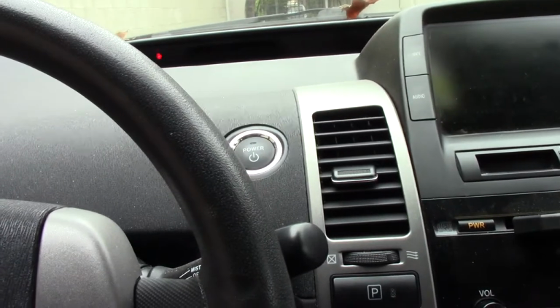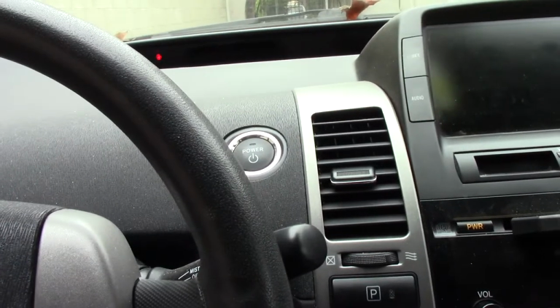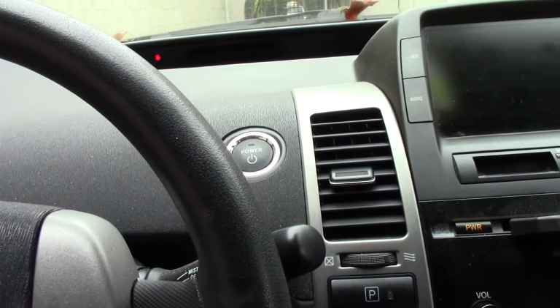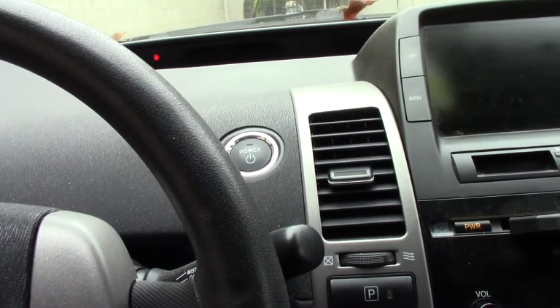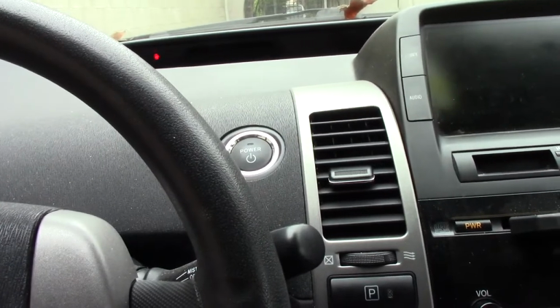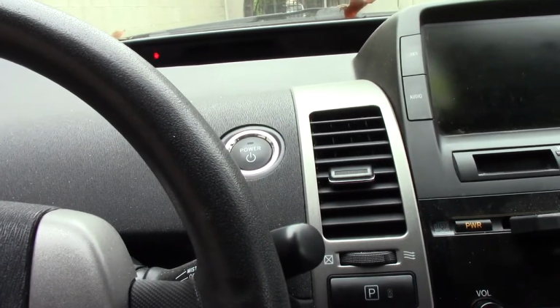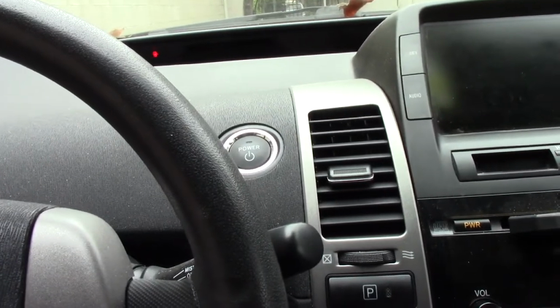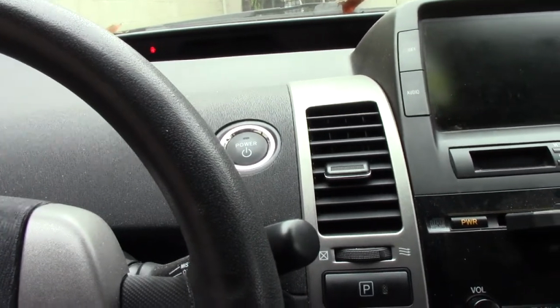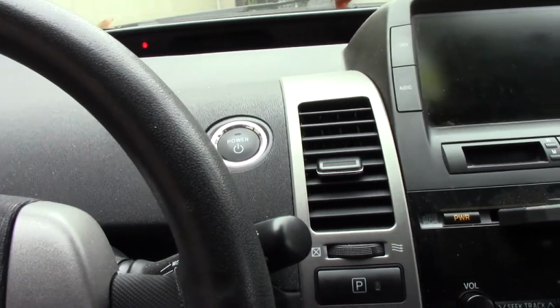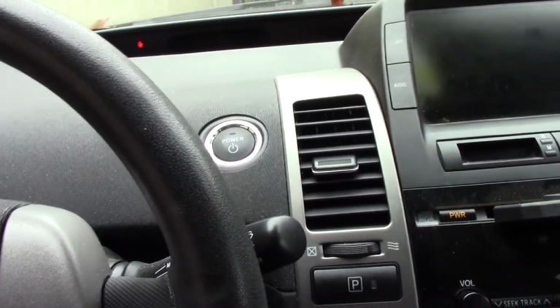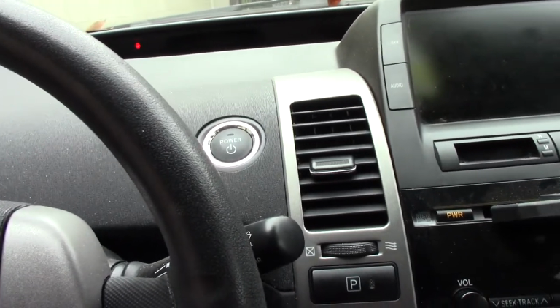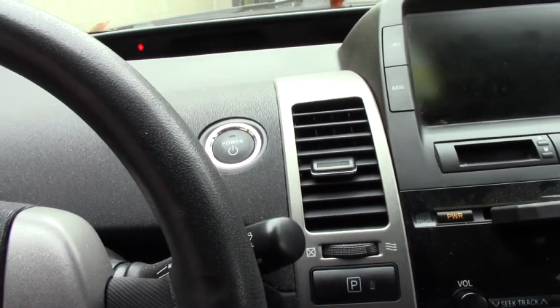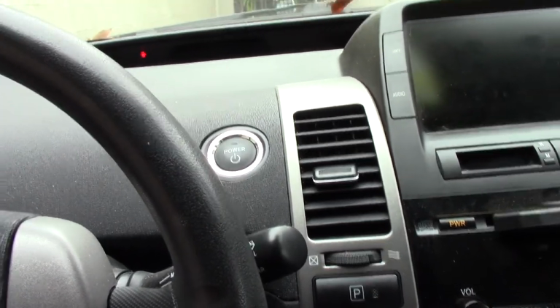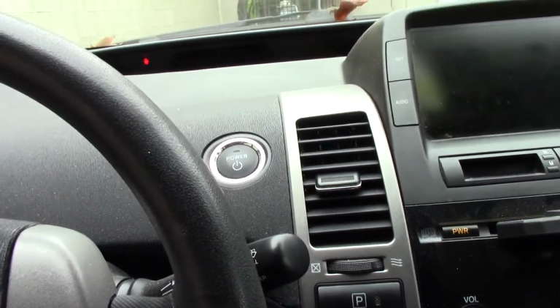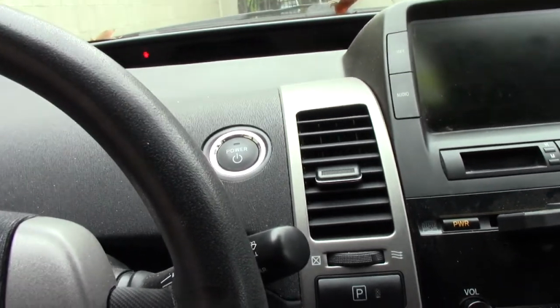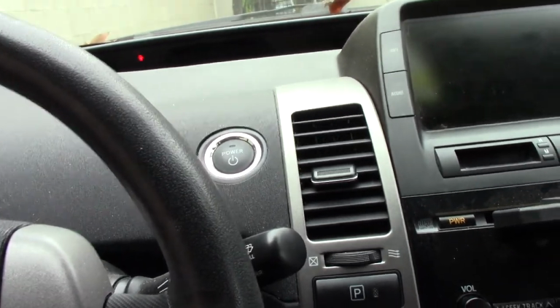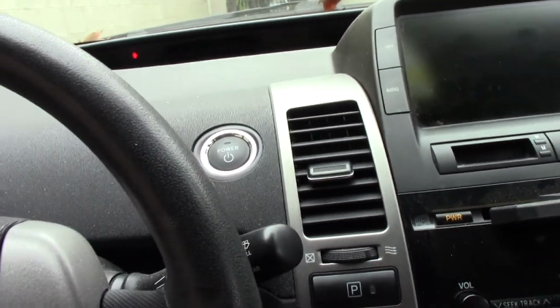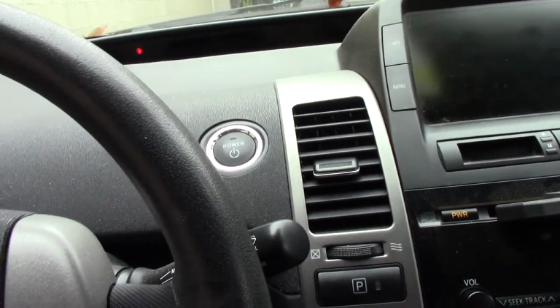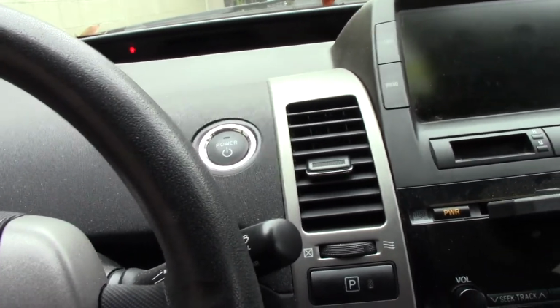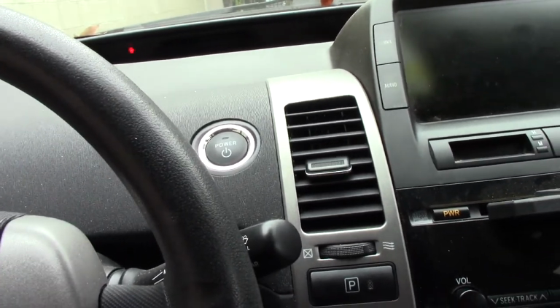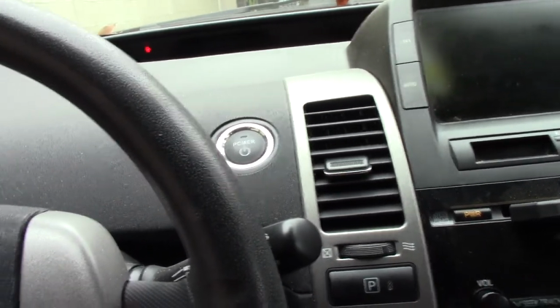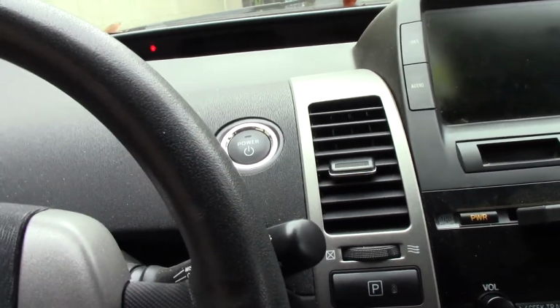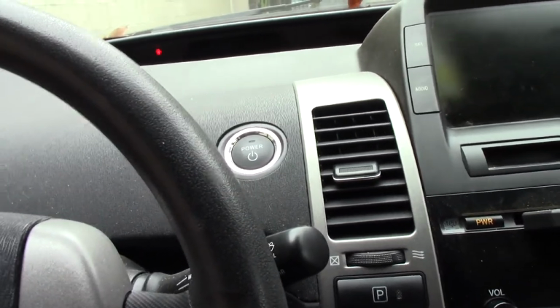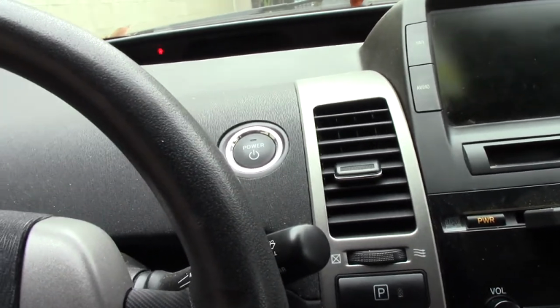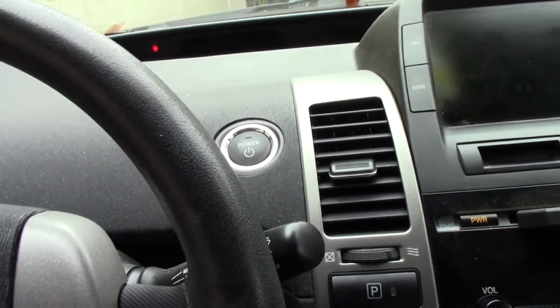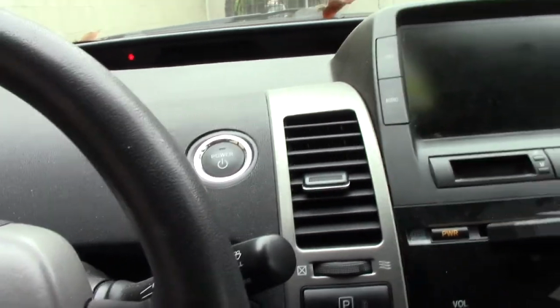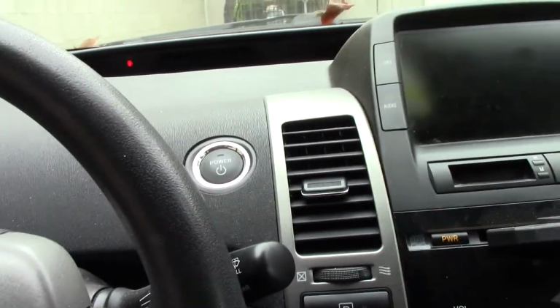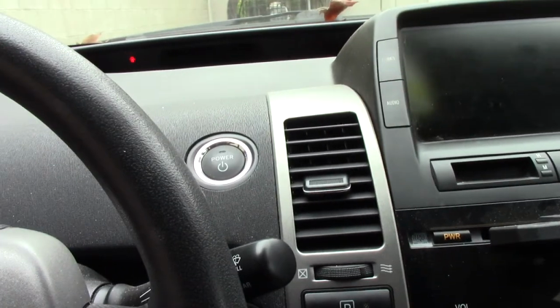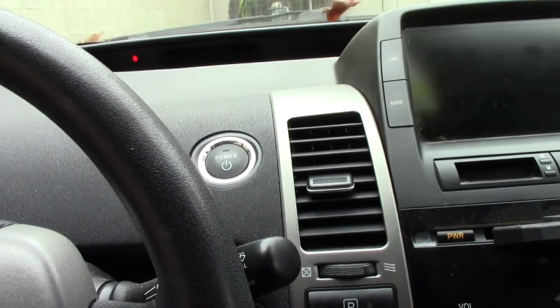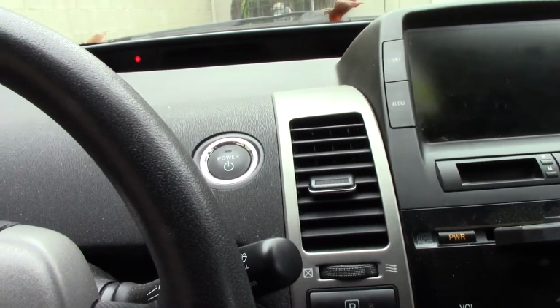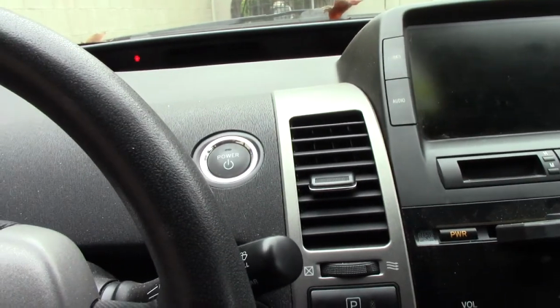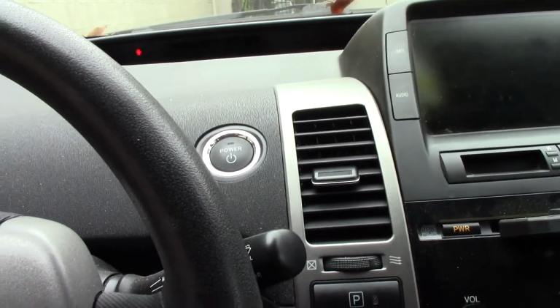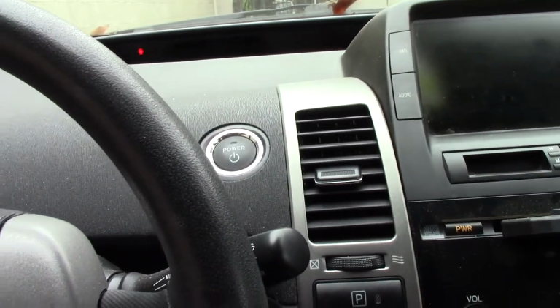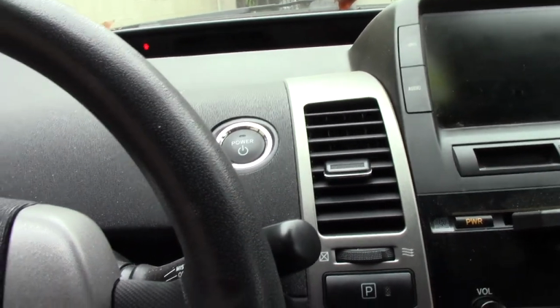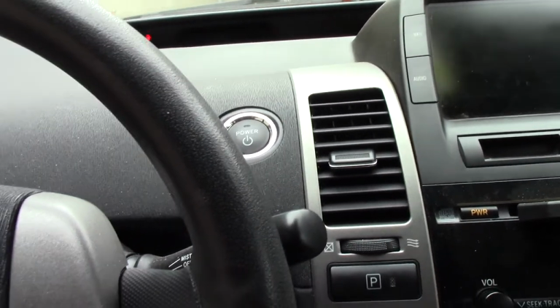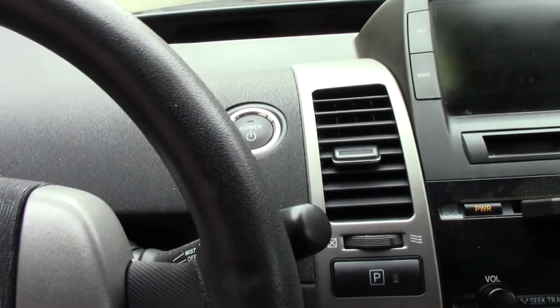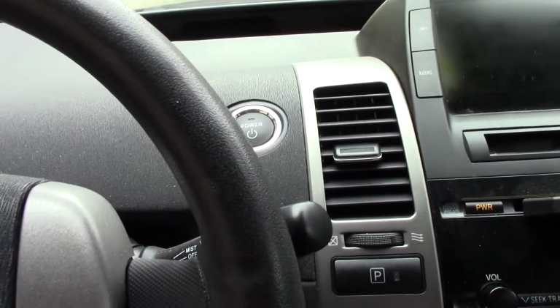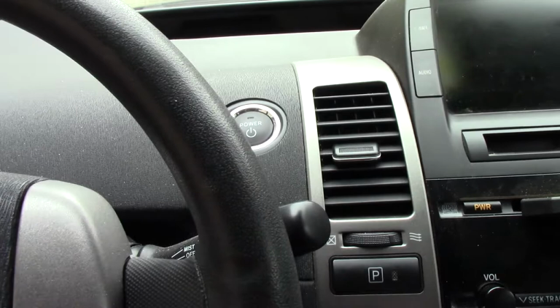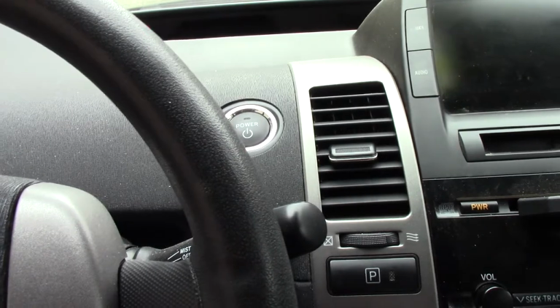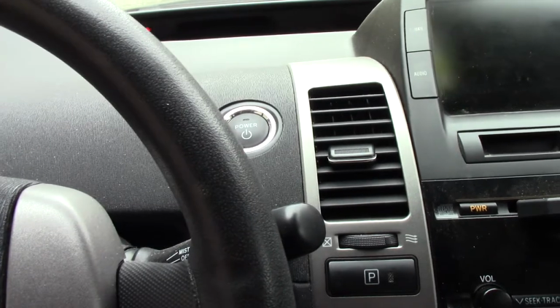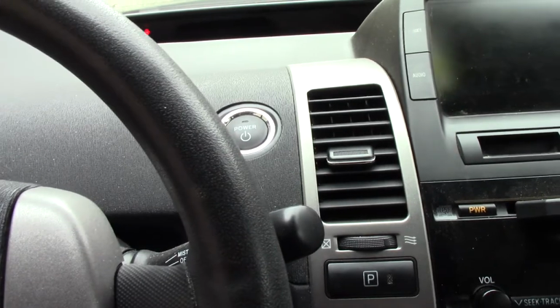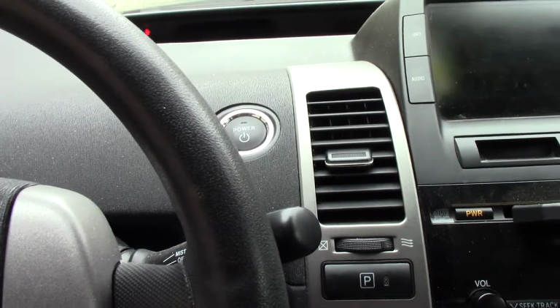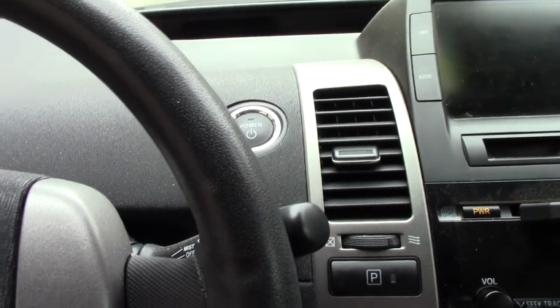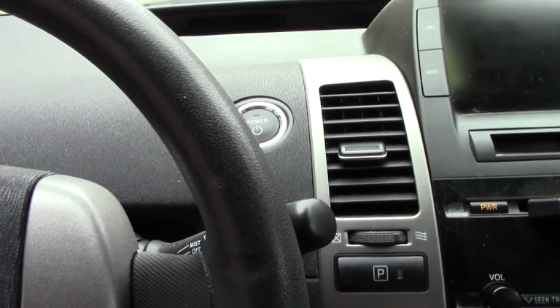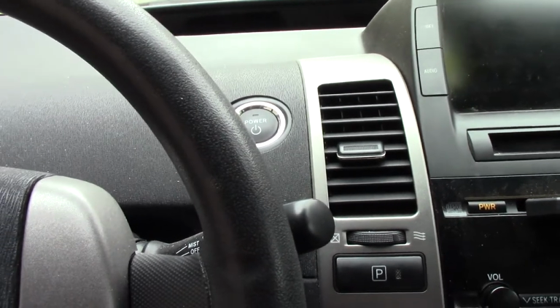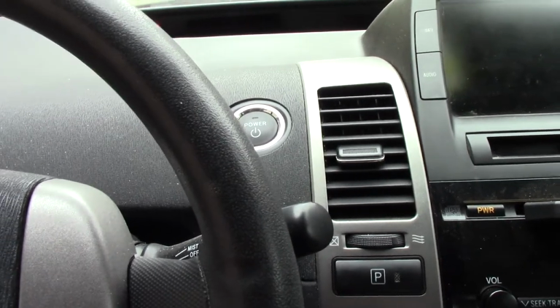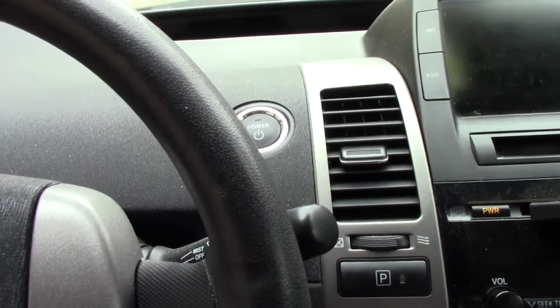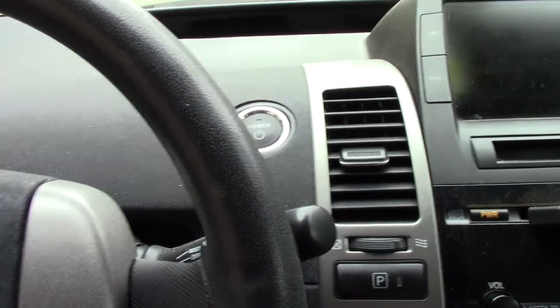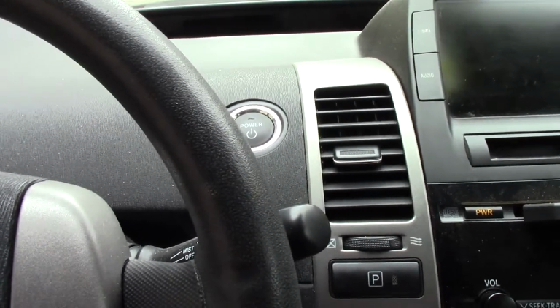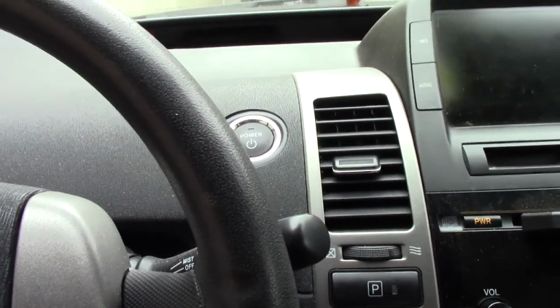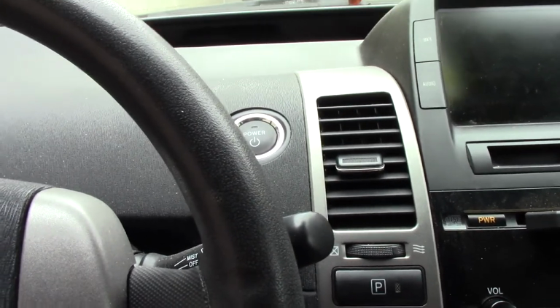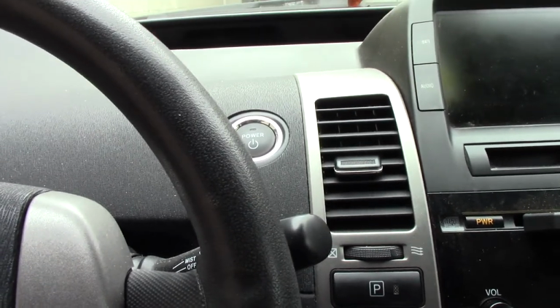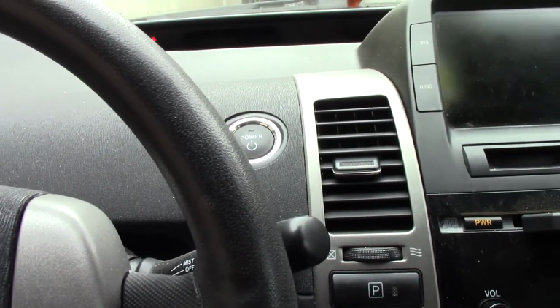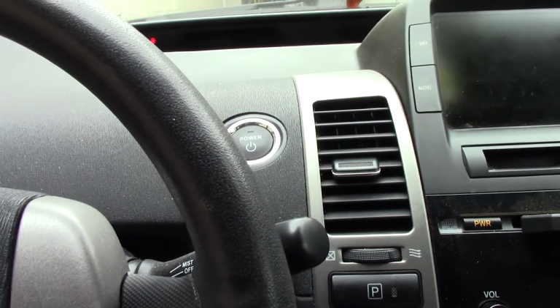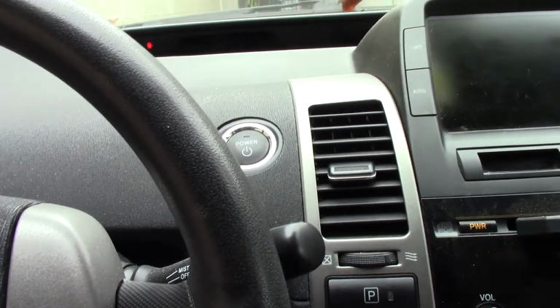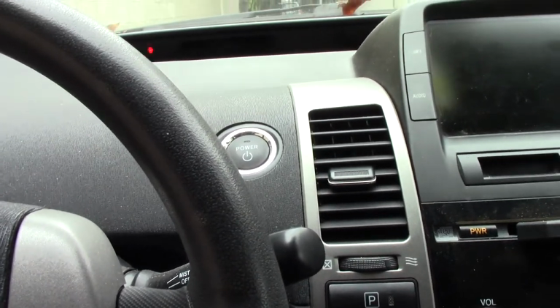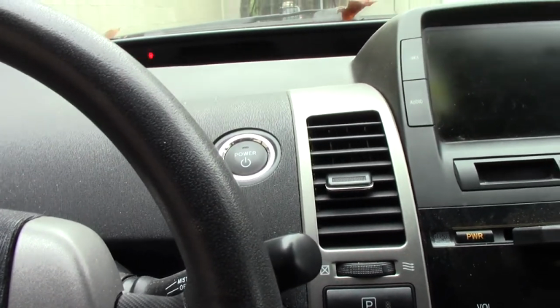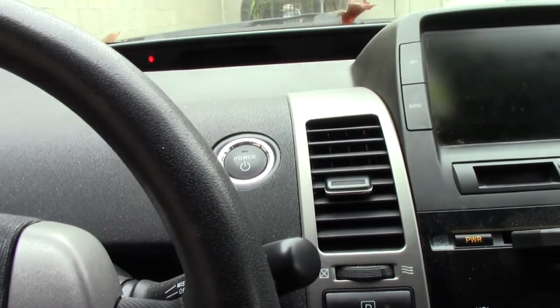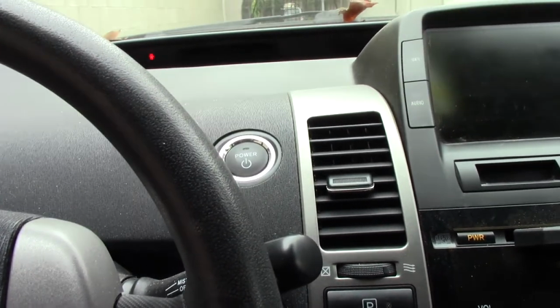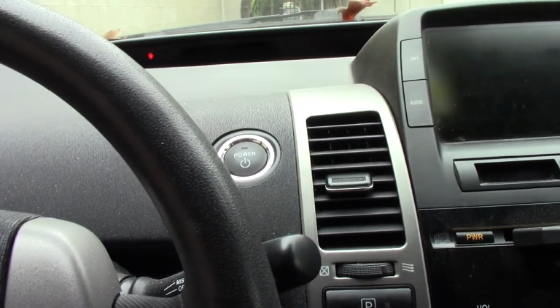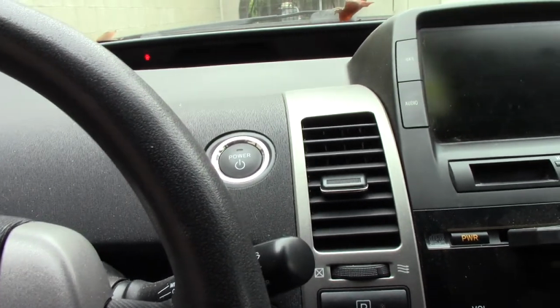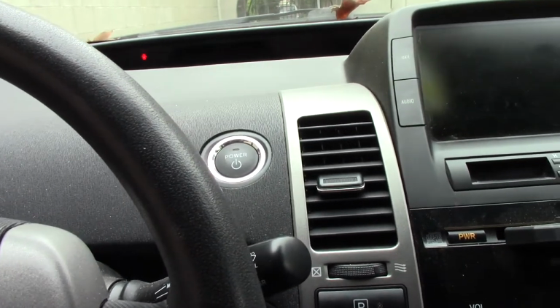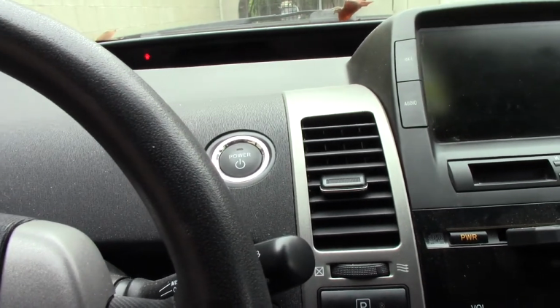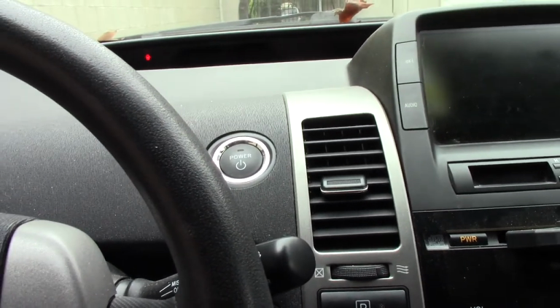All right, here's what we're working on today. This is a 2006 Prius. It has the typical combination meter quit working issue.